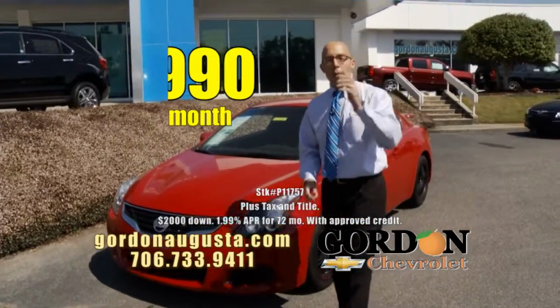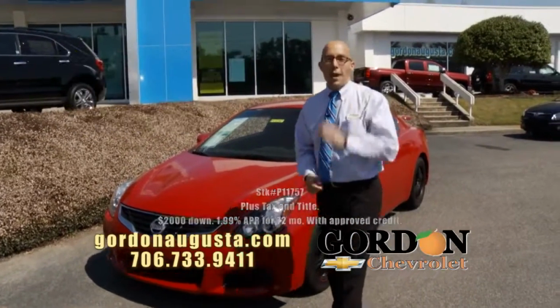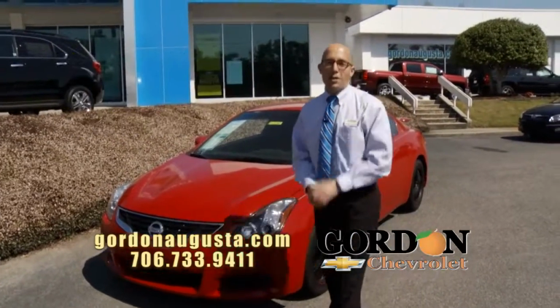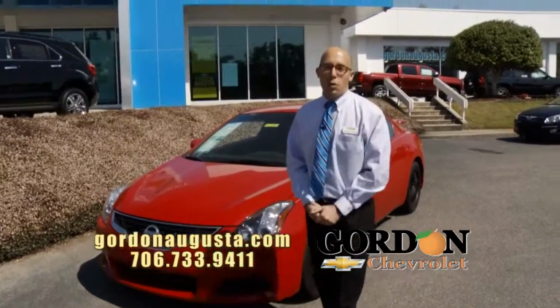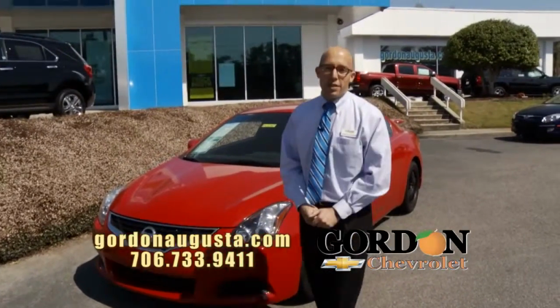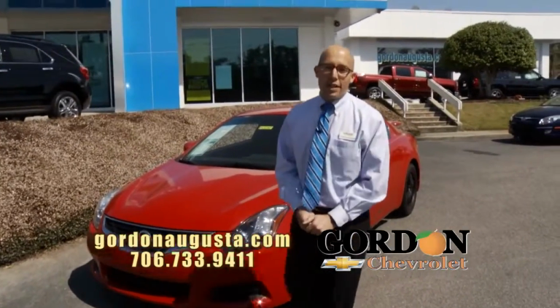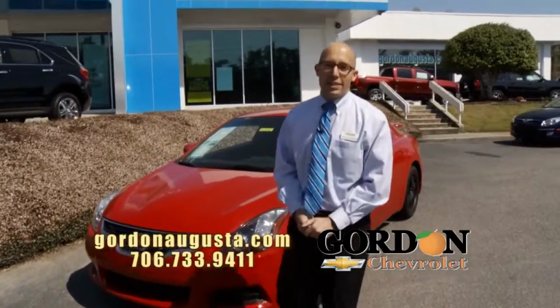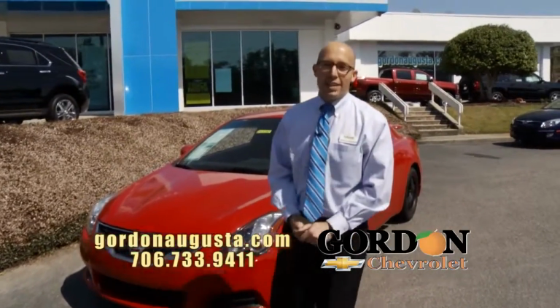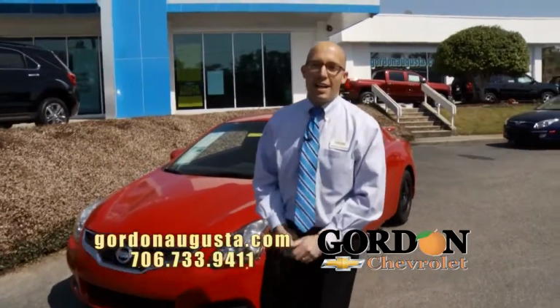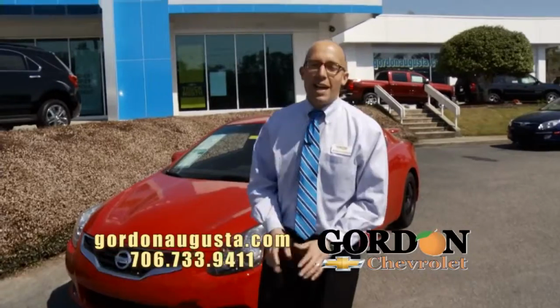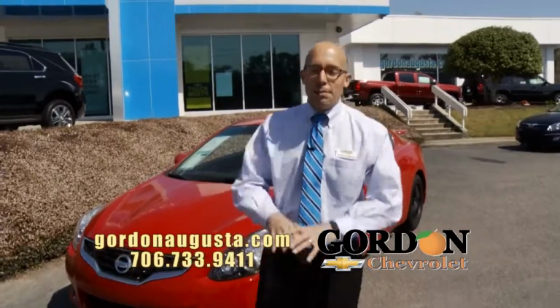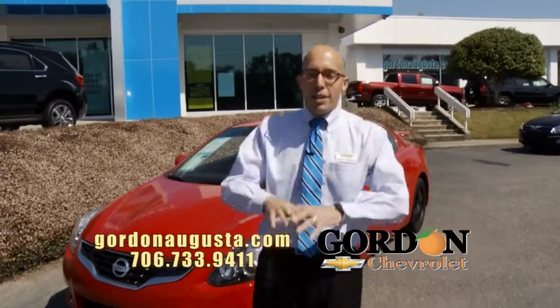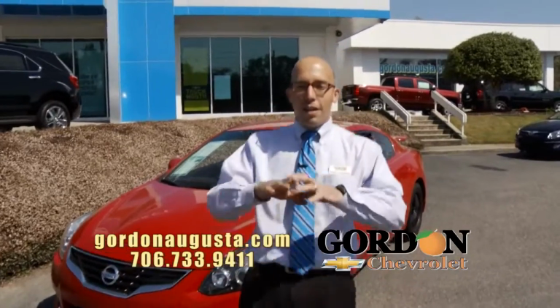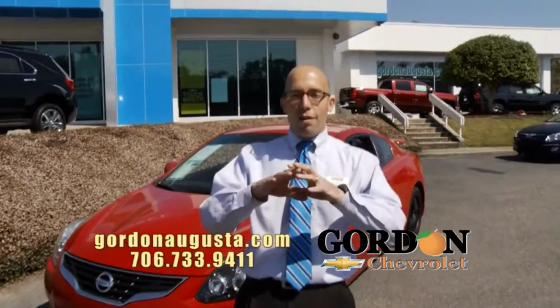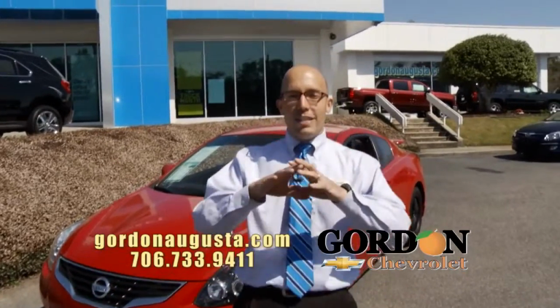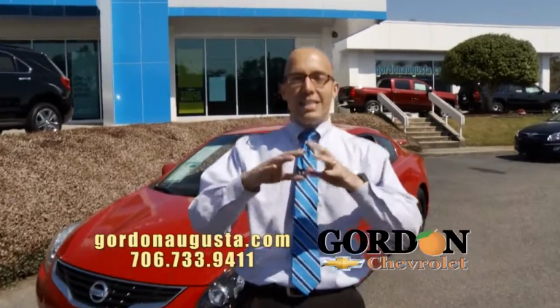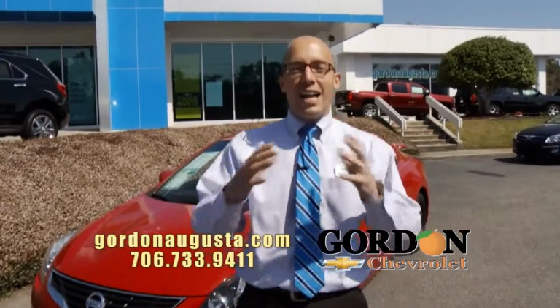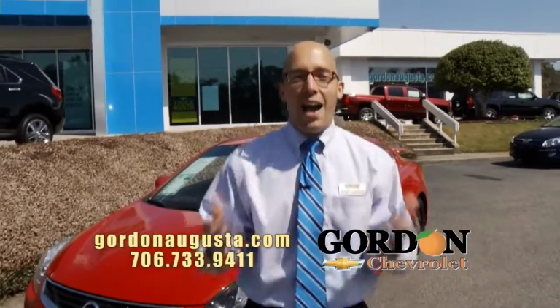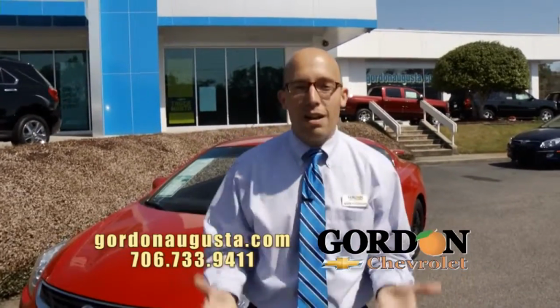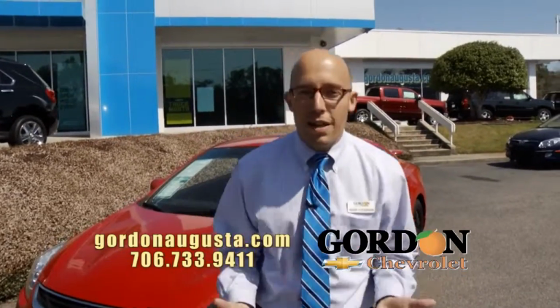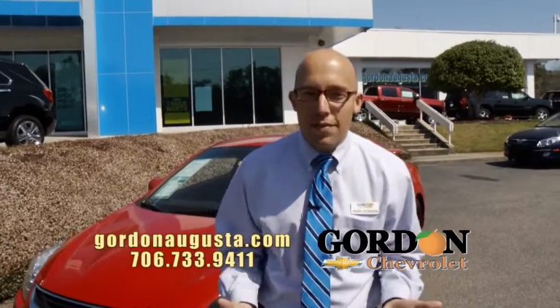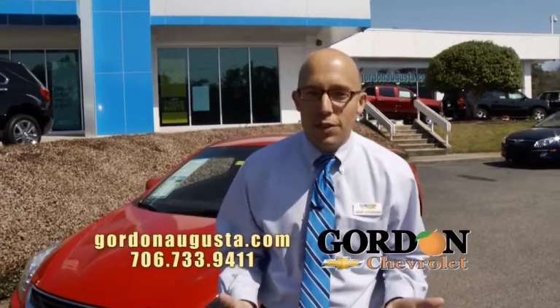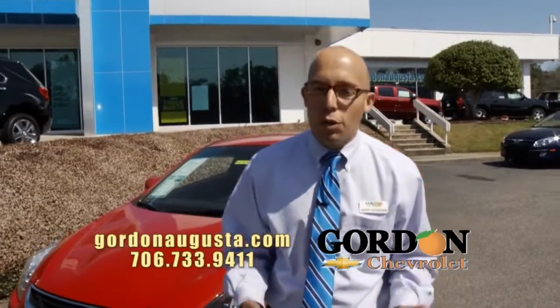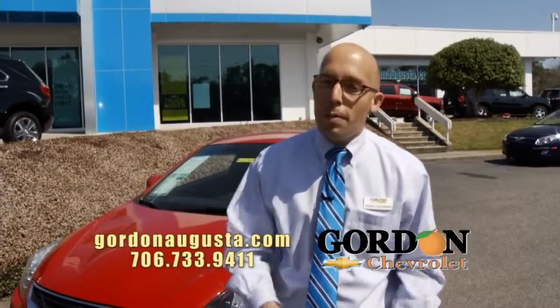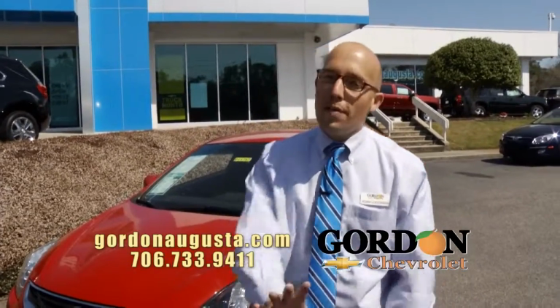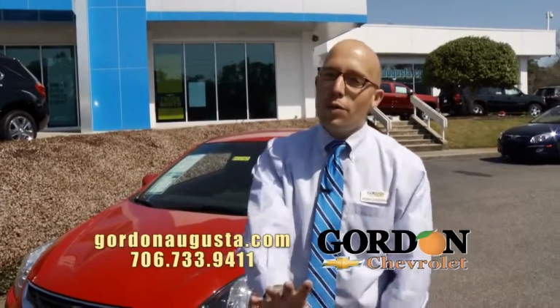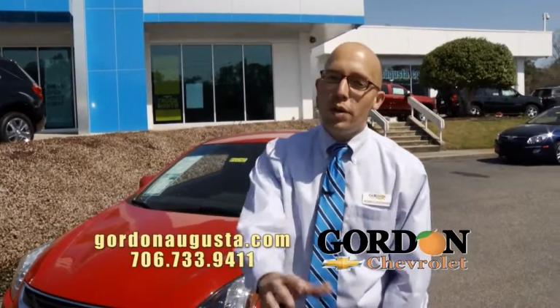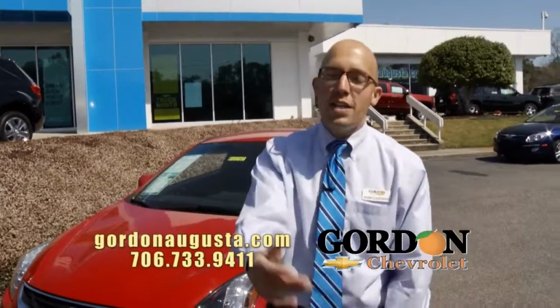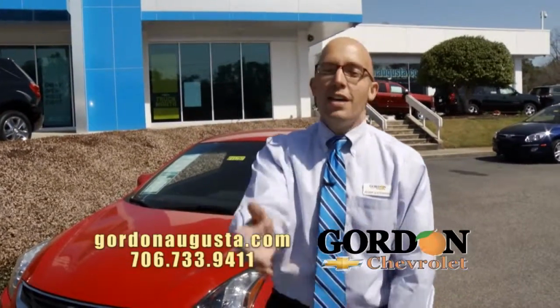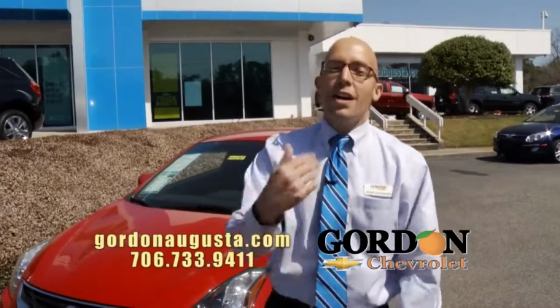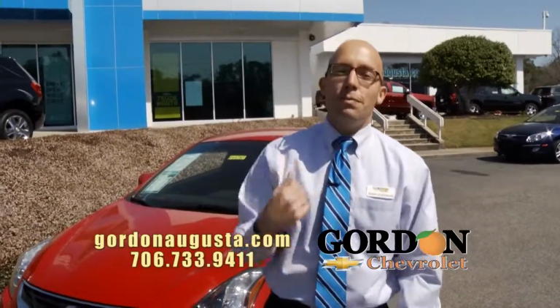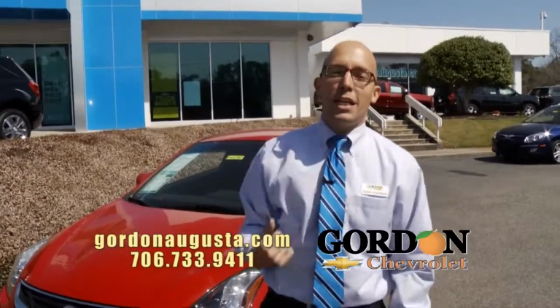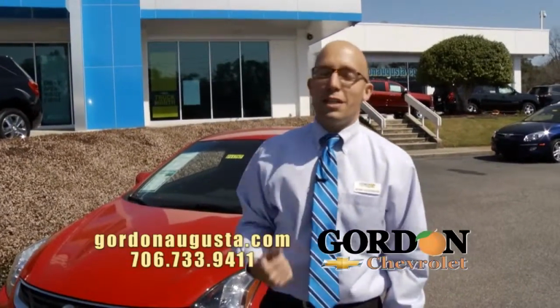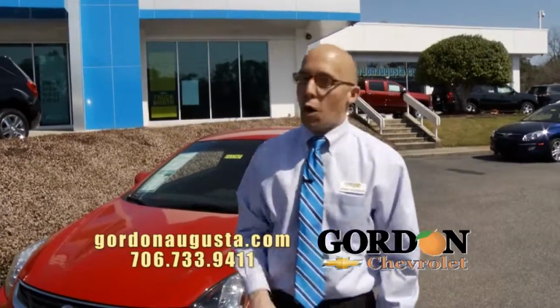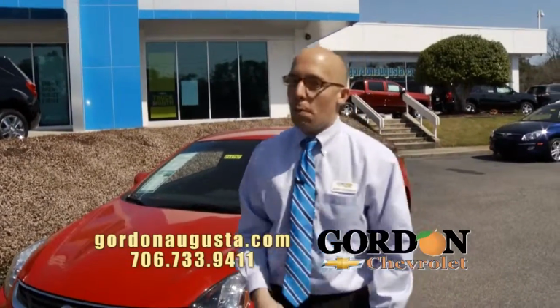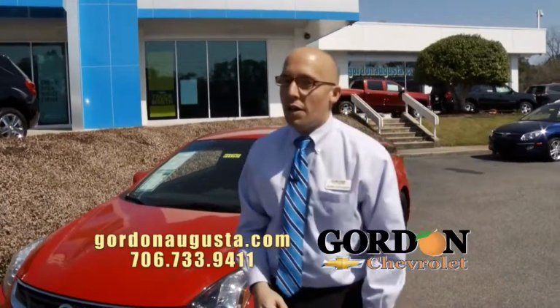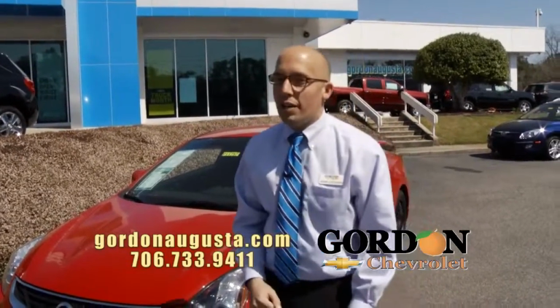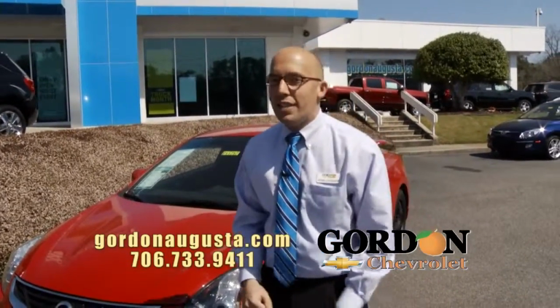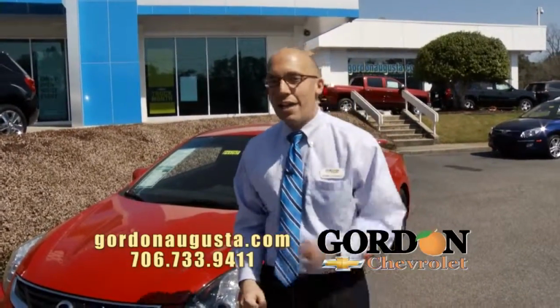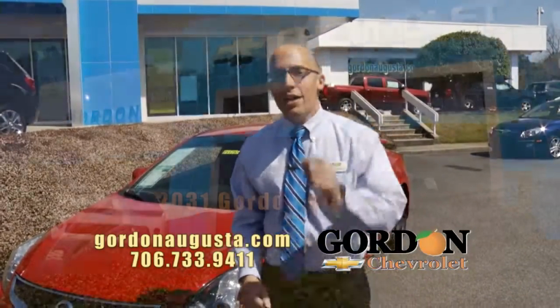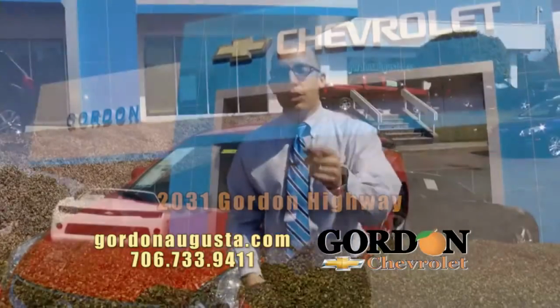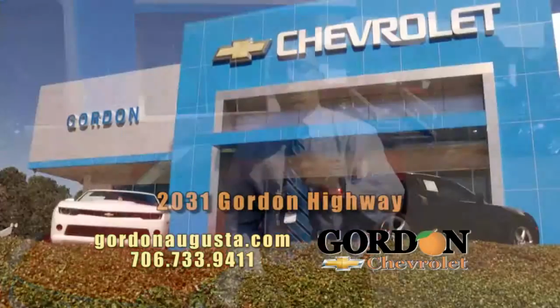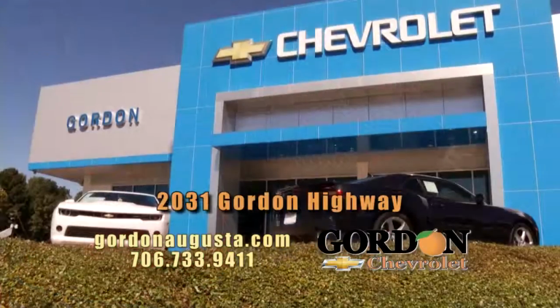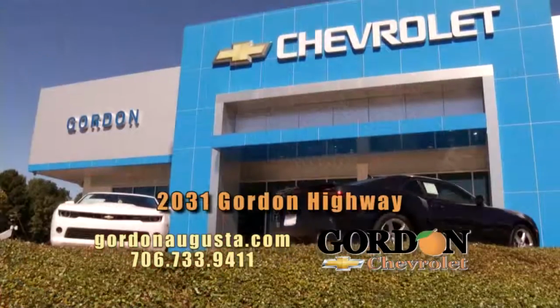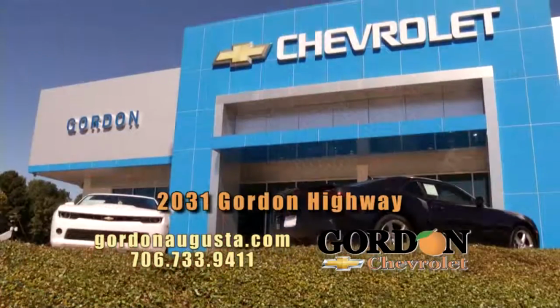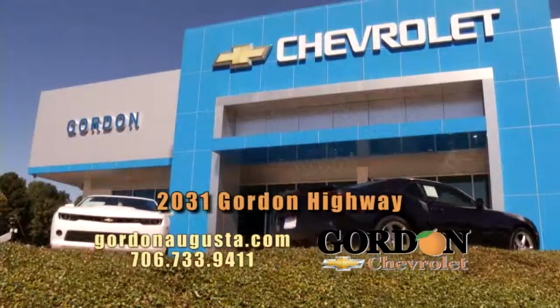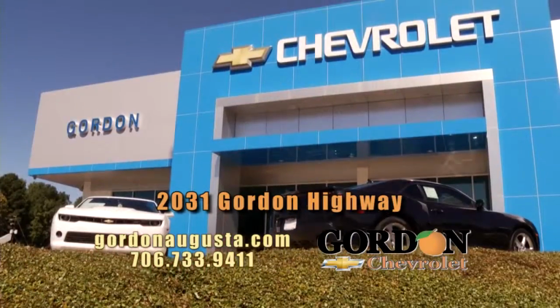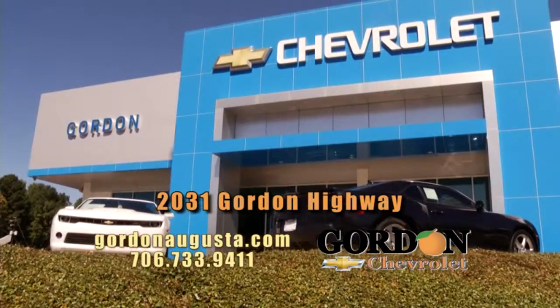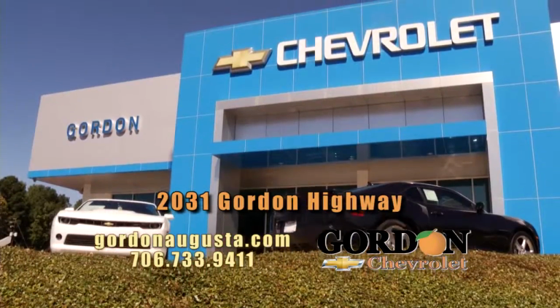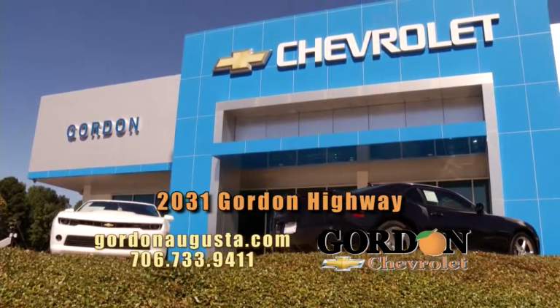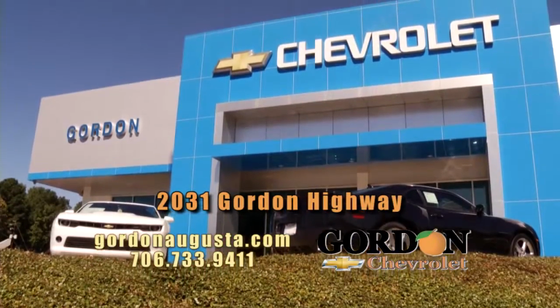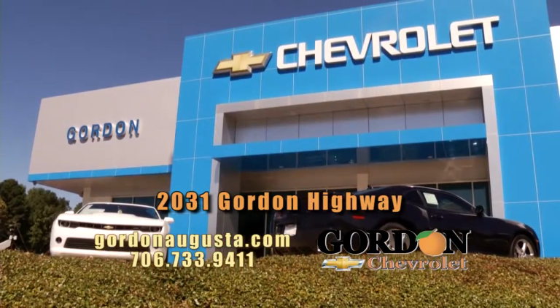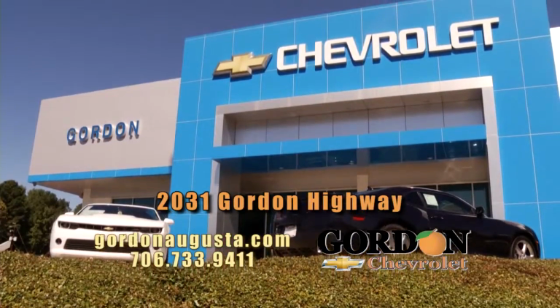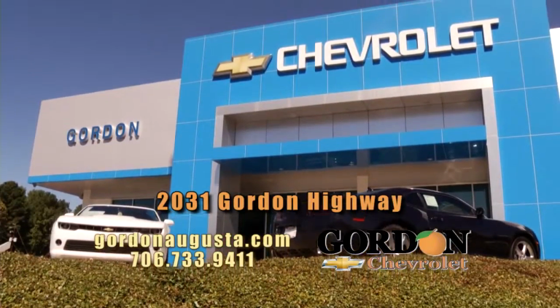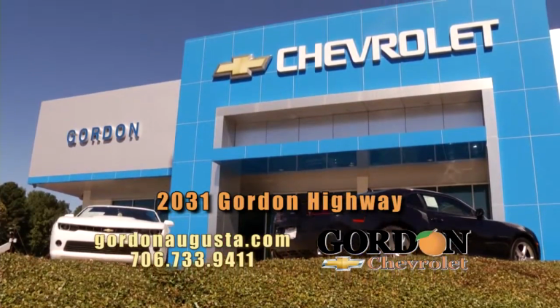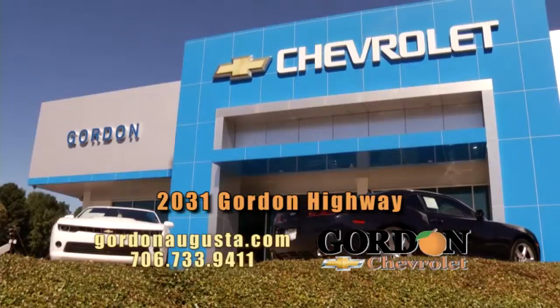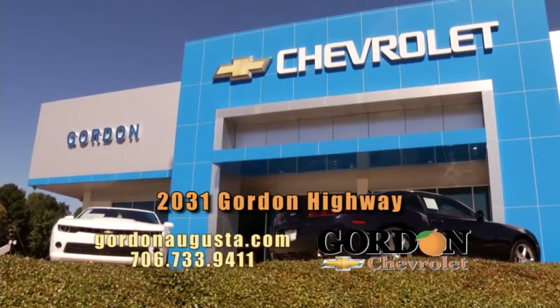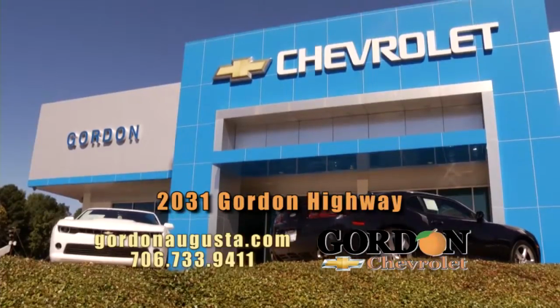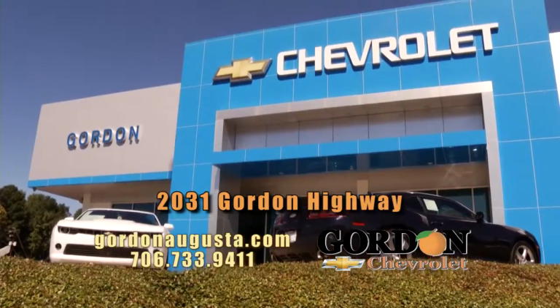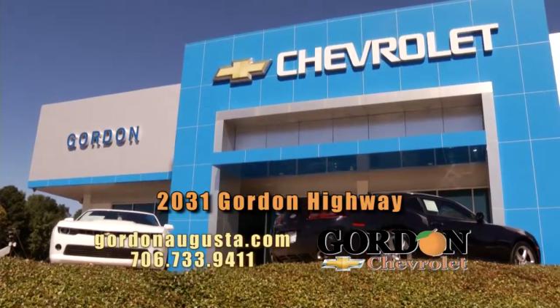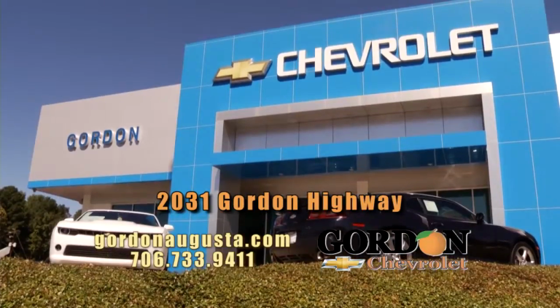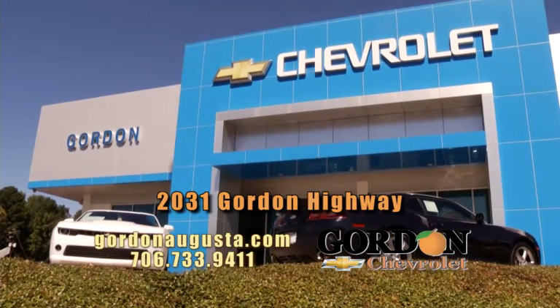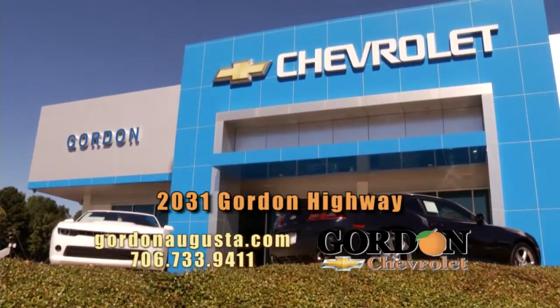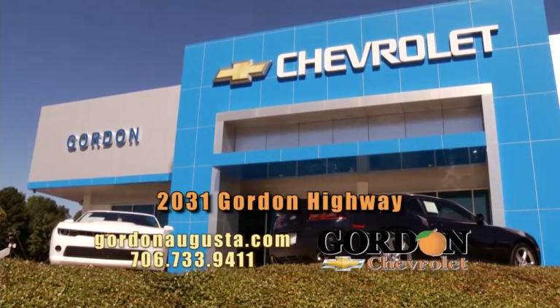Folks, jump on GordonAugusta.com, look at our entire inventory, but of course come see us. Open all day. 2031 Gordon Highway in Augusta.